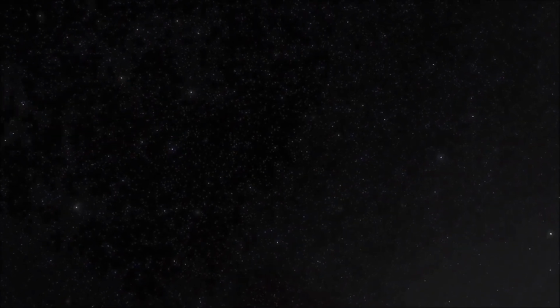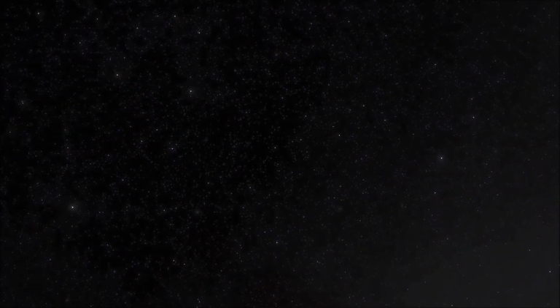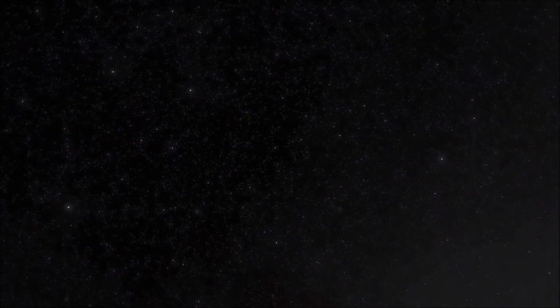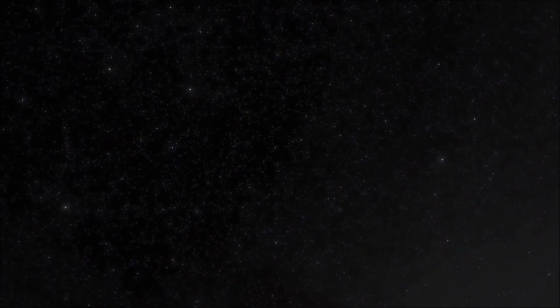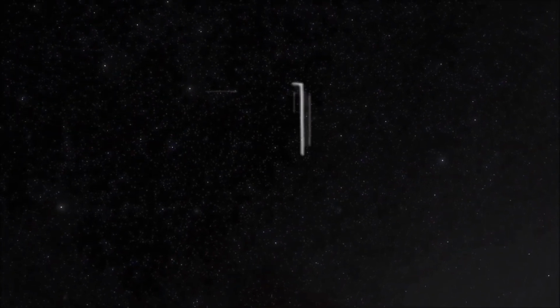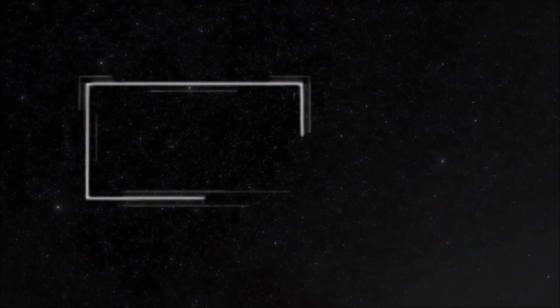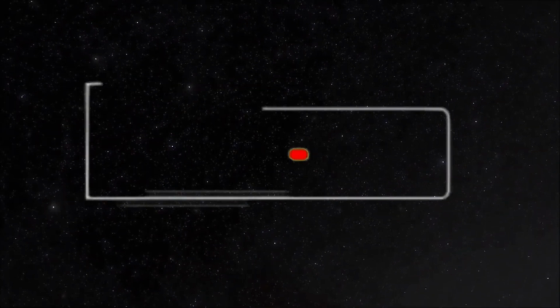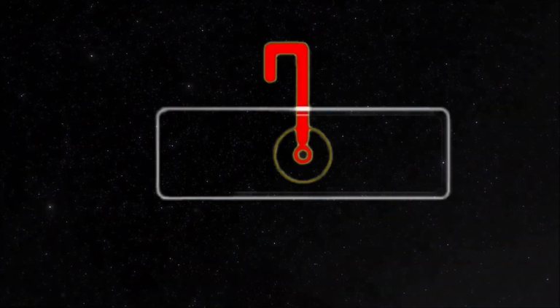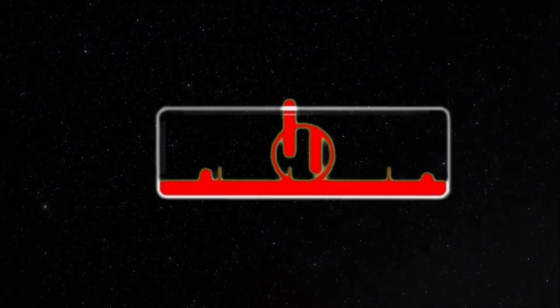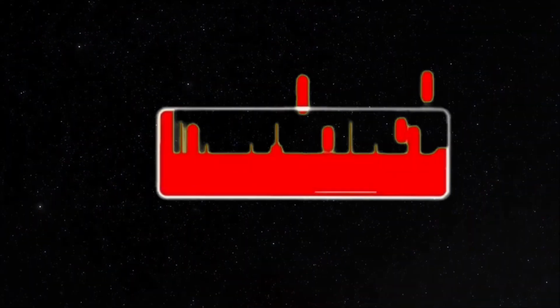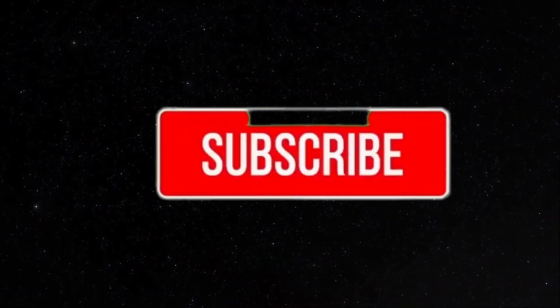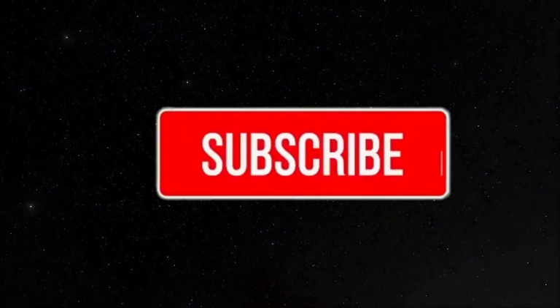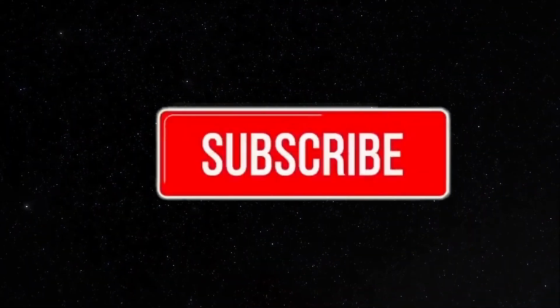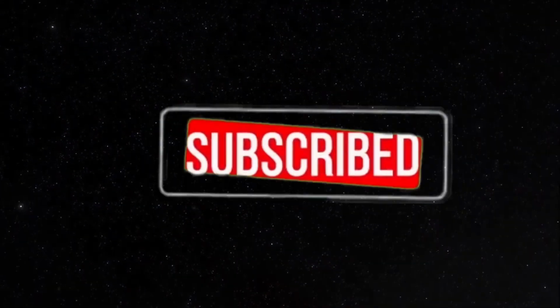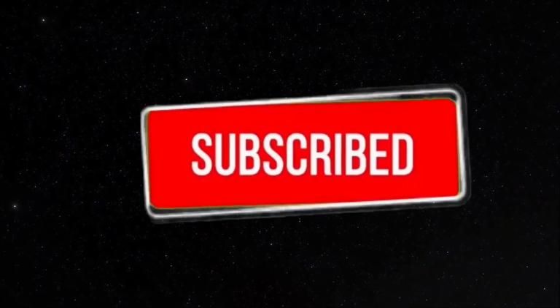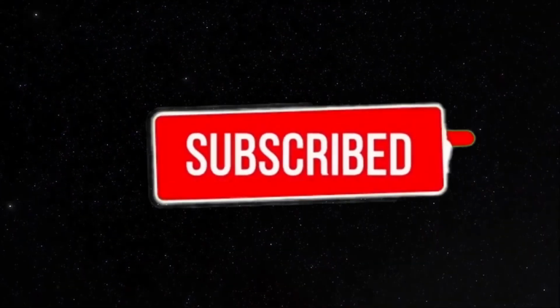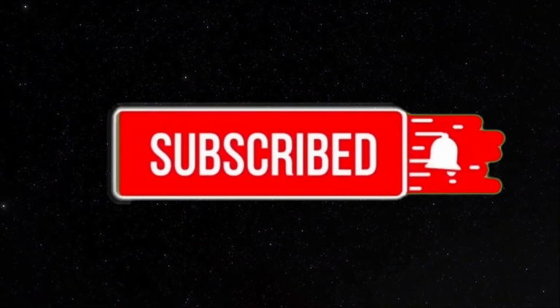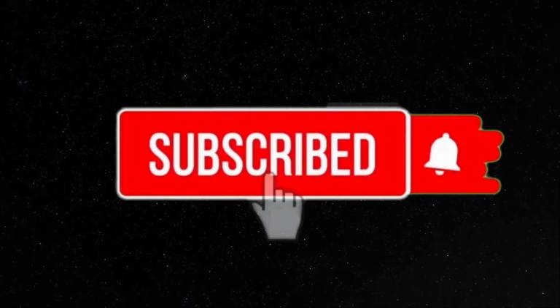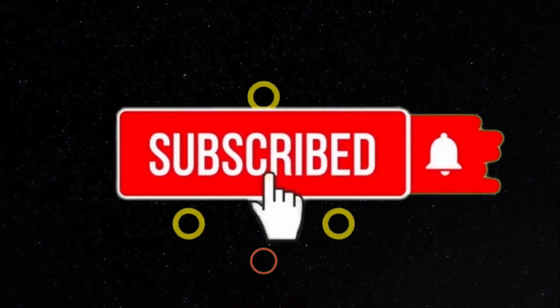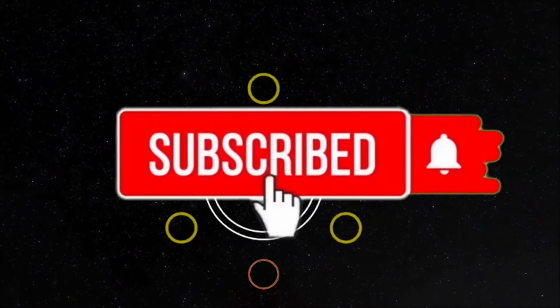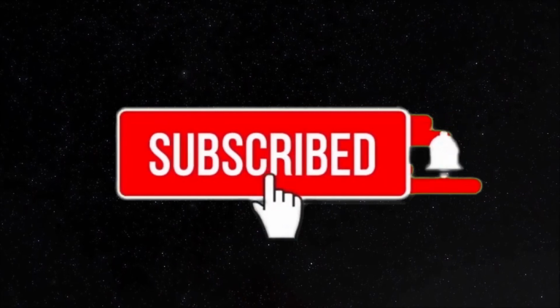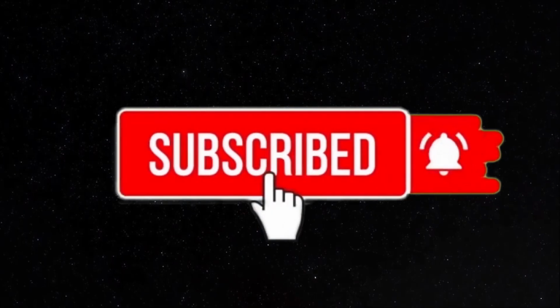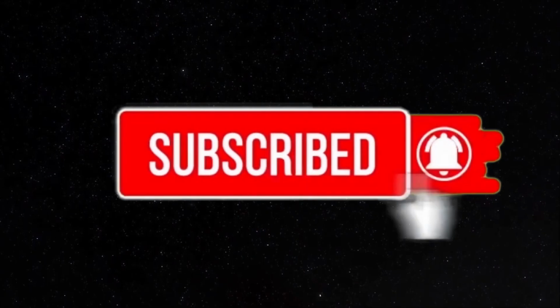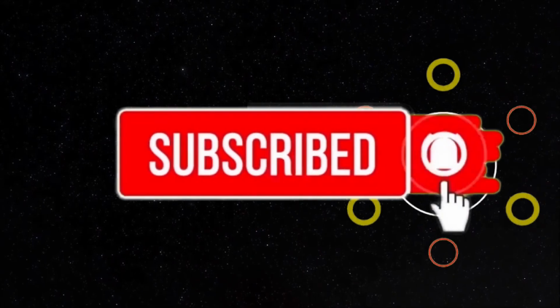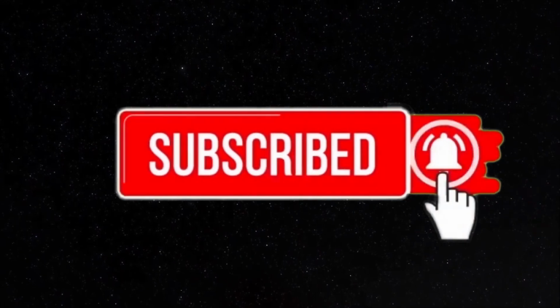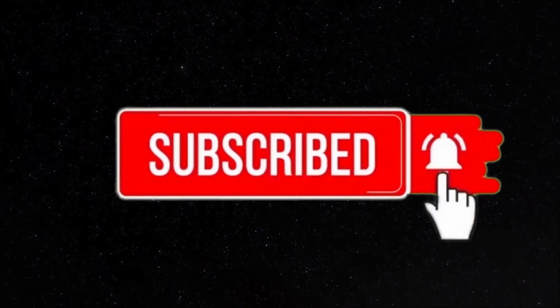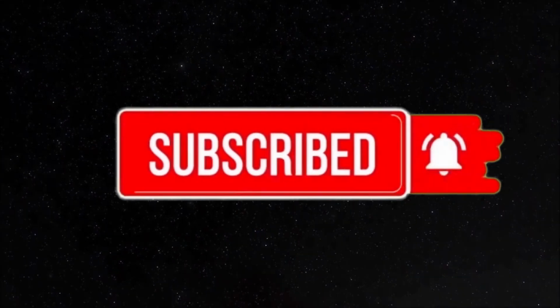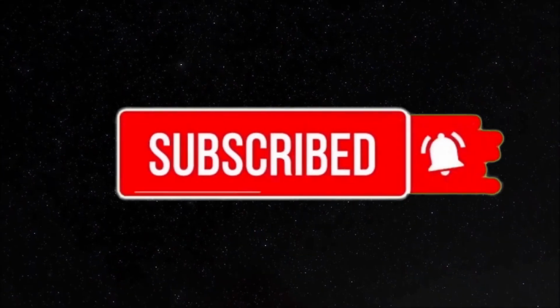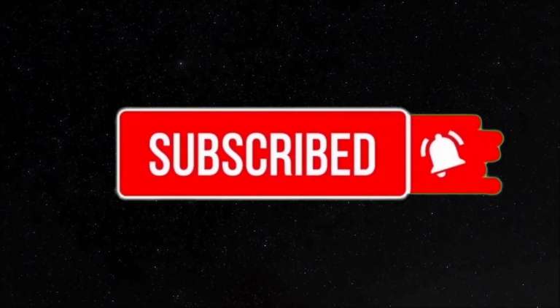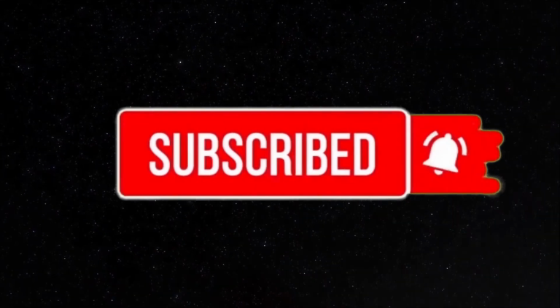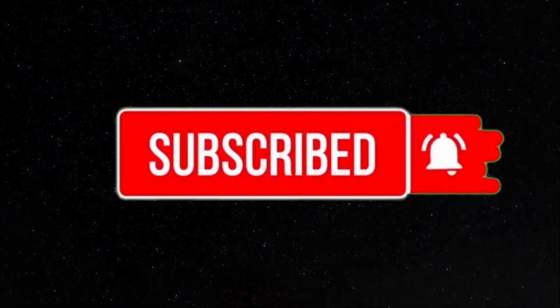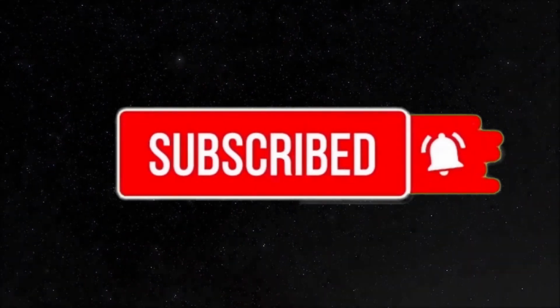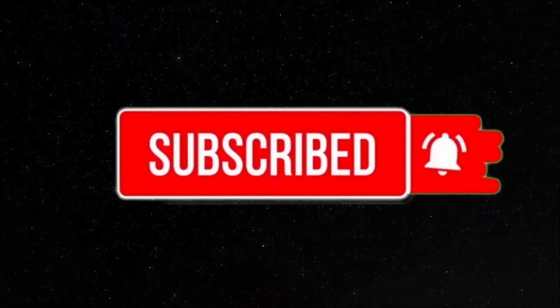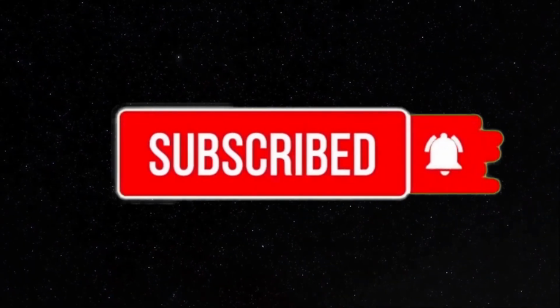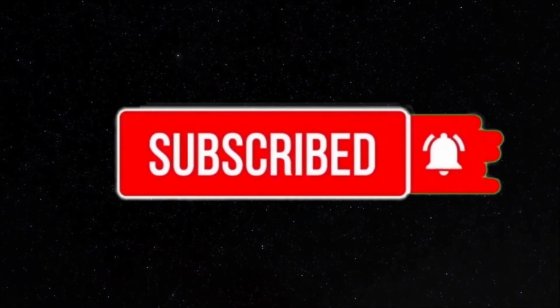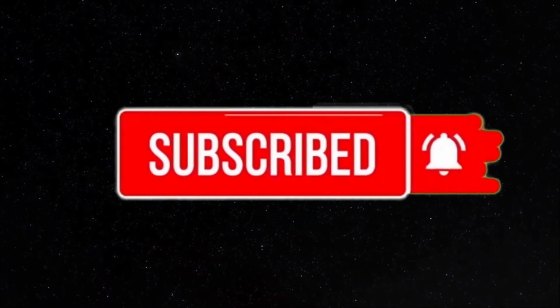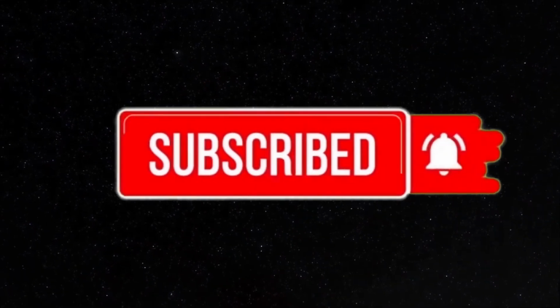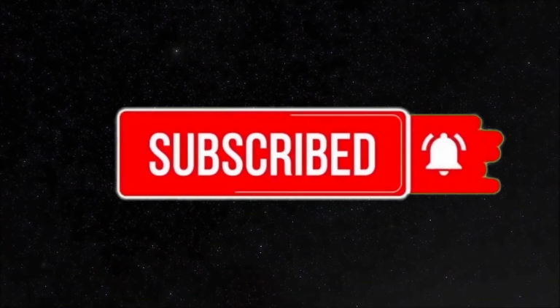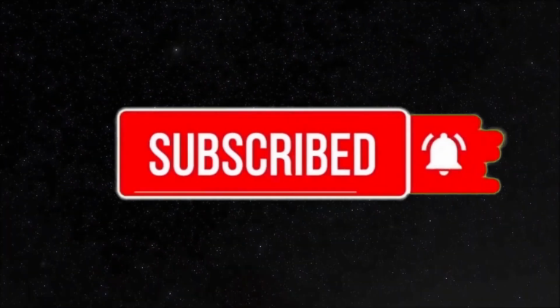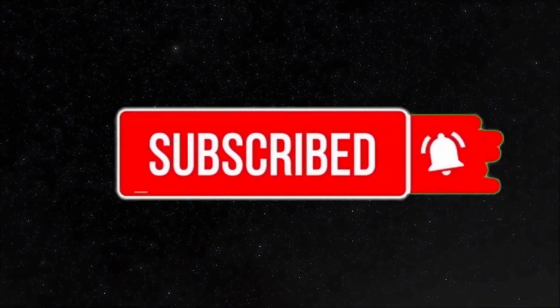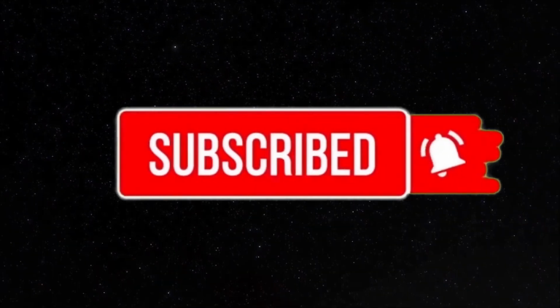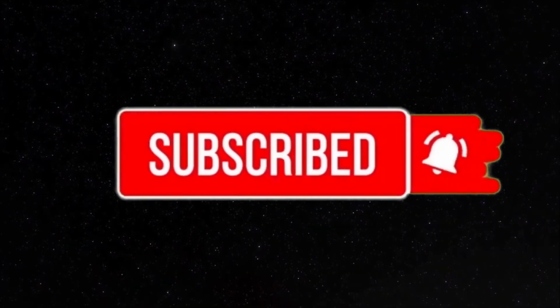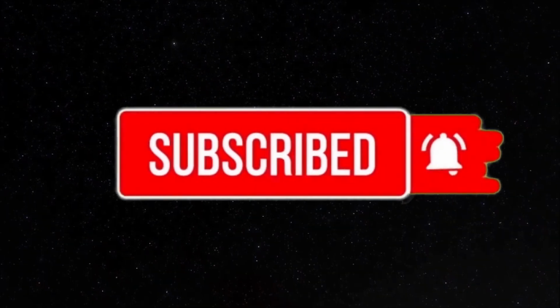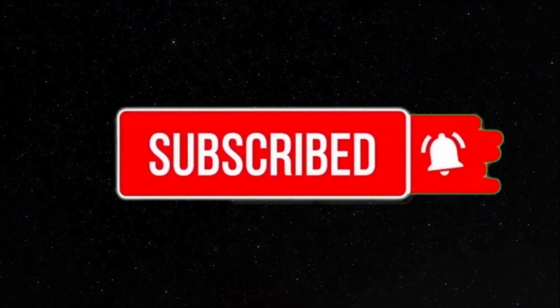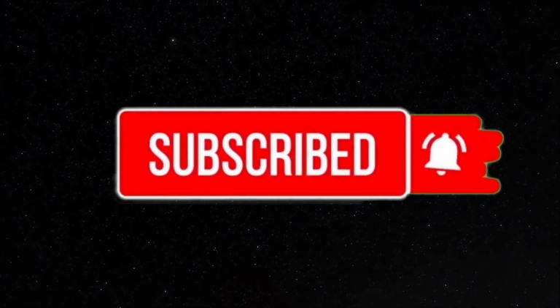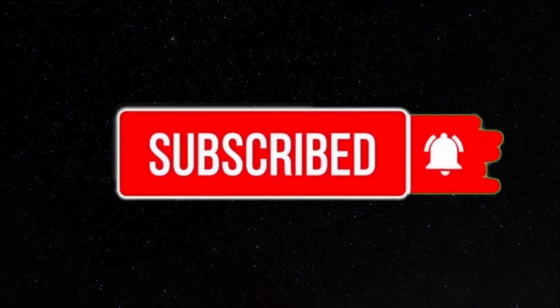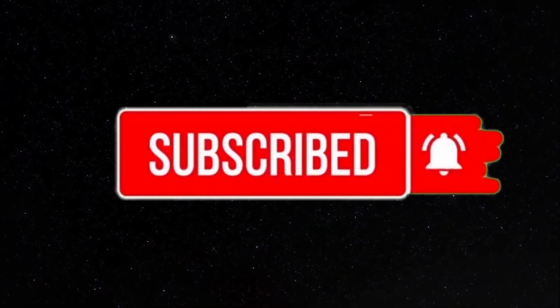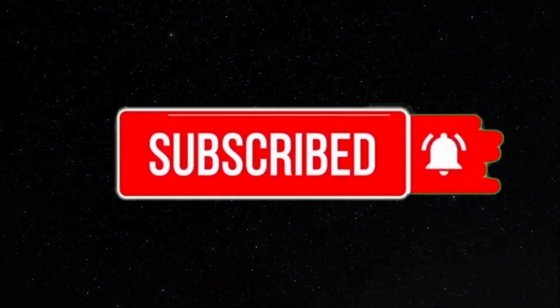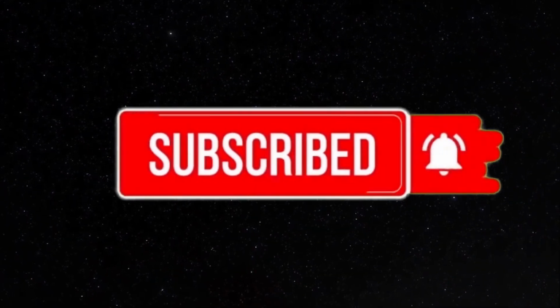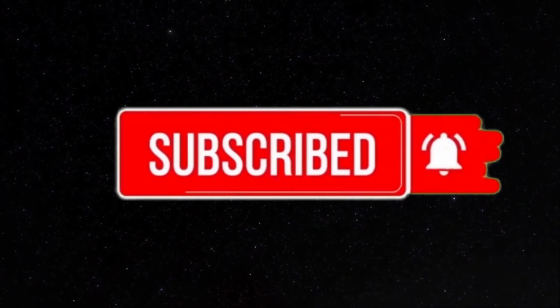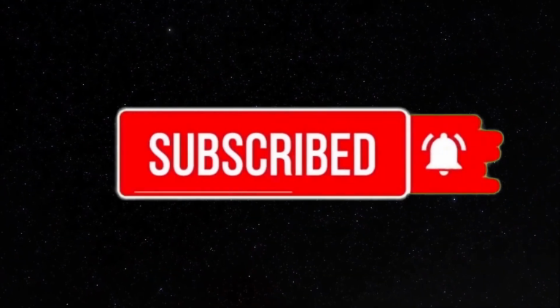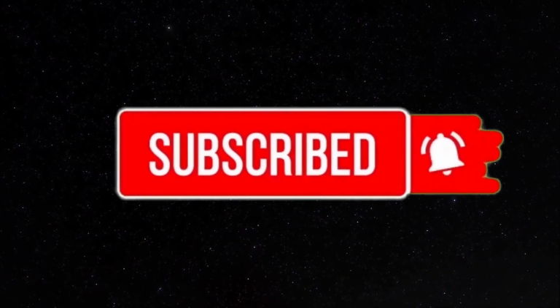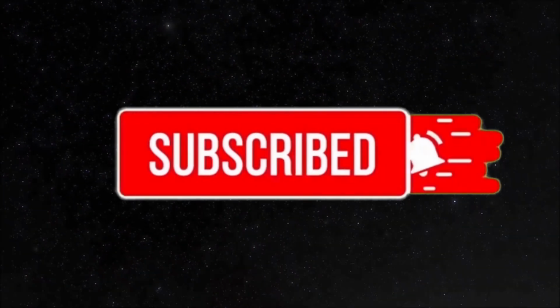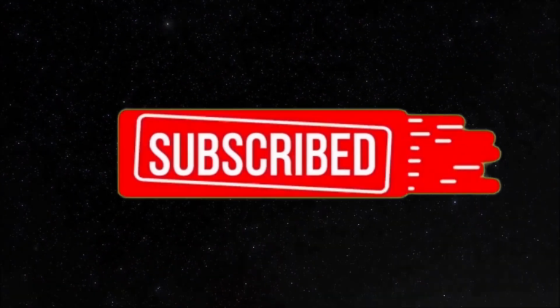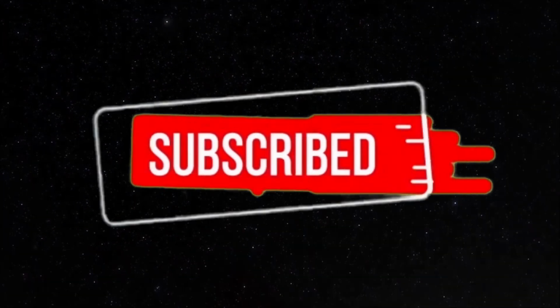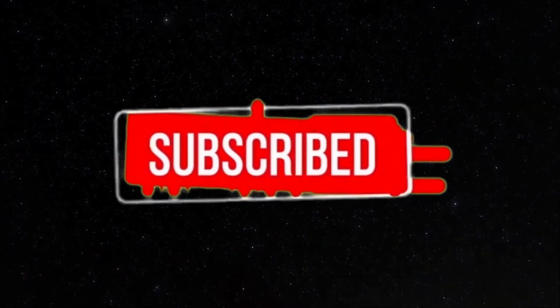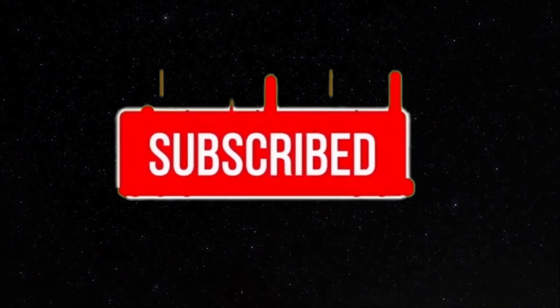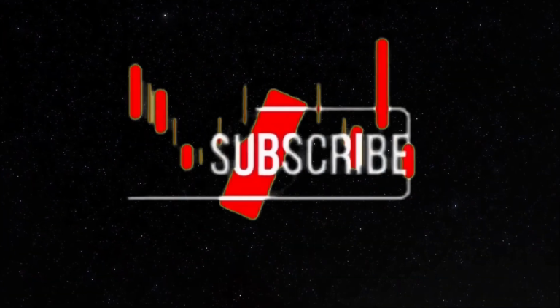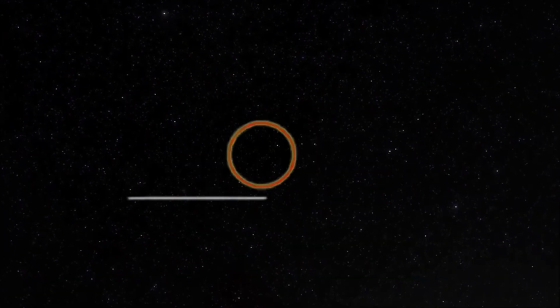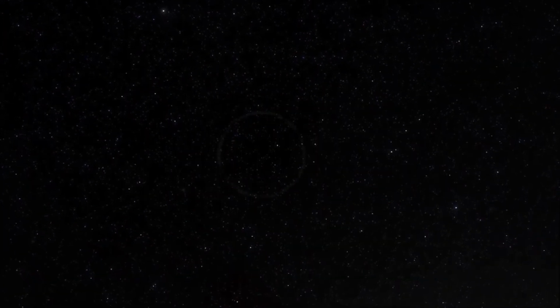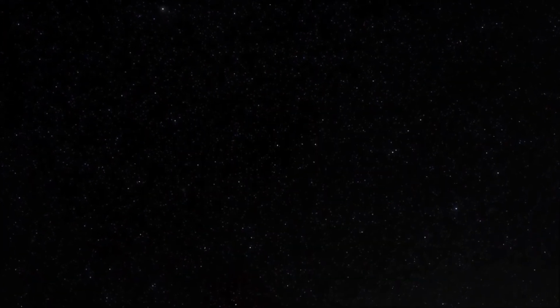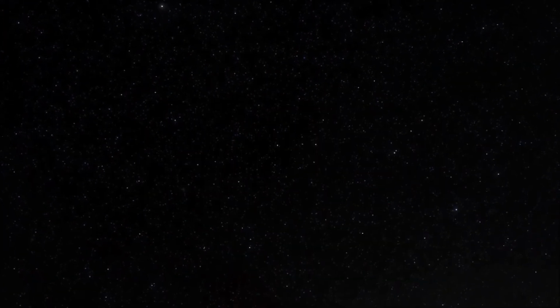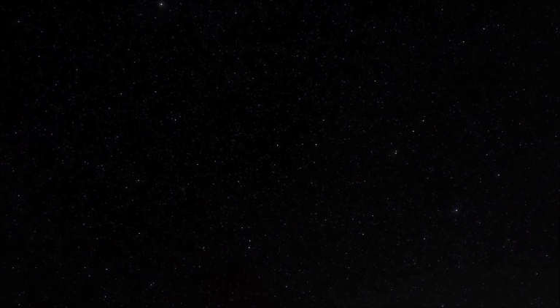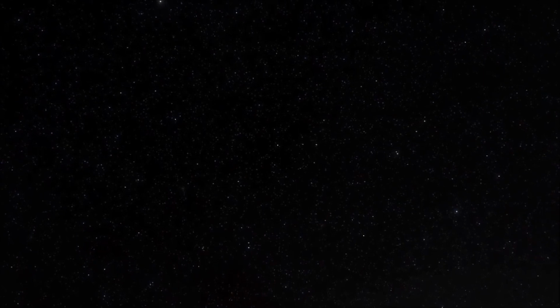Let us know what you think in the comments. If you liked the video, don't forget to subscribe and turn on the notification bell.